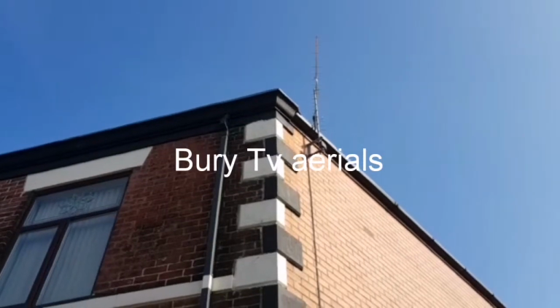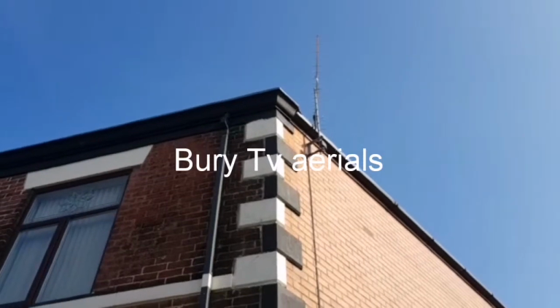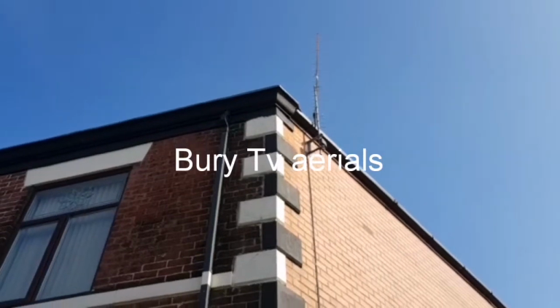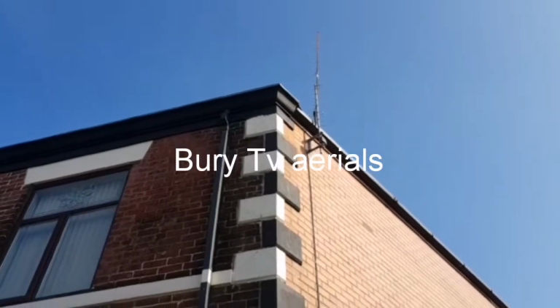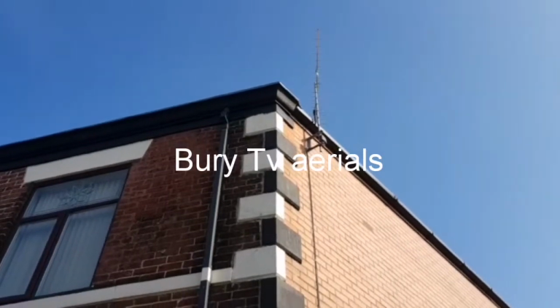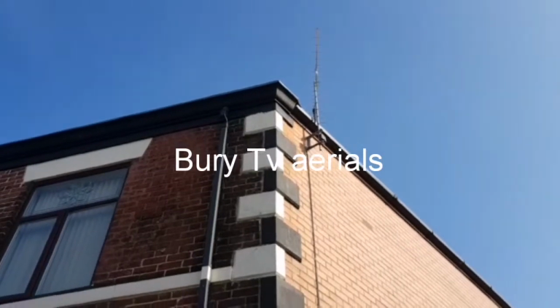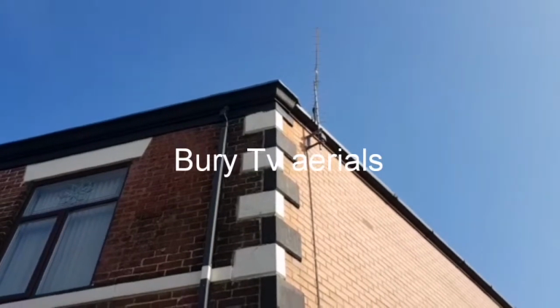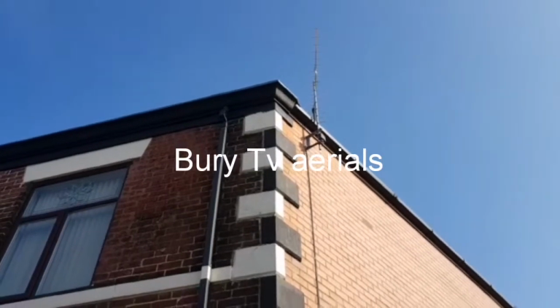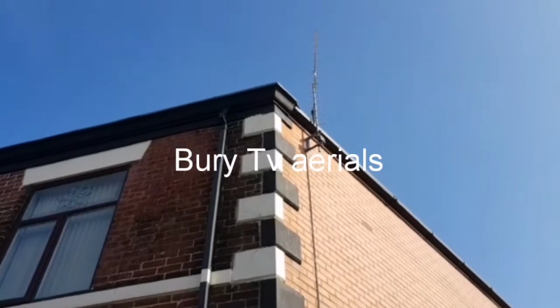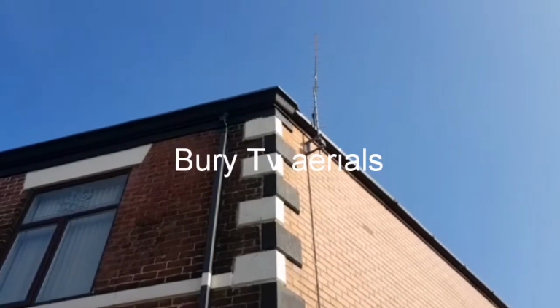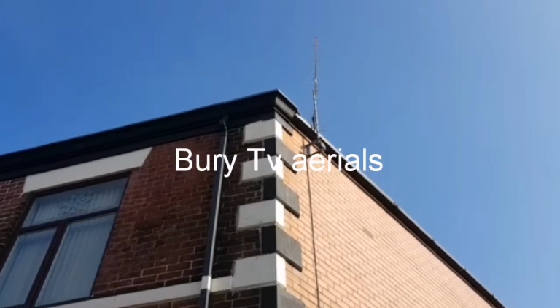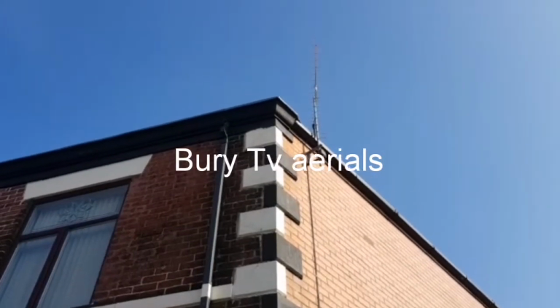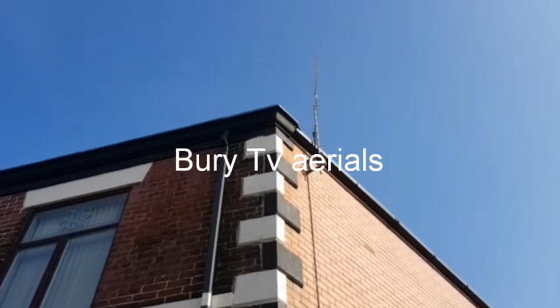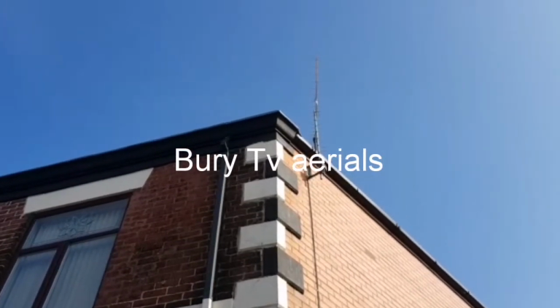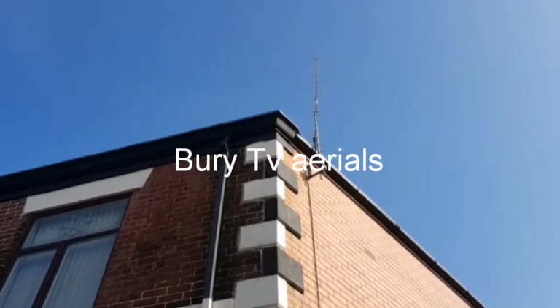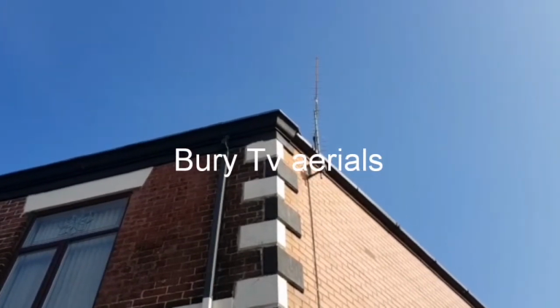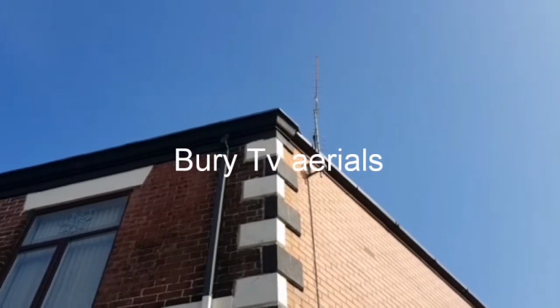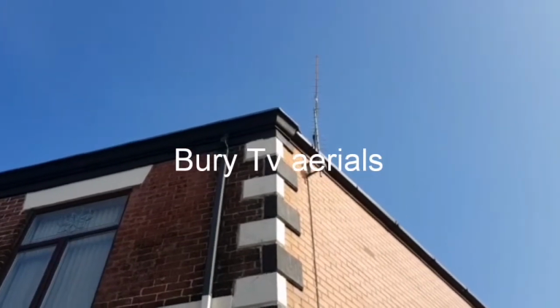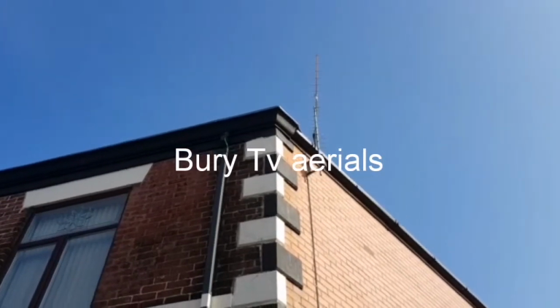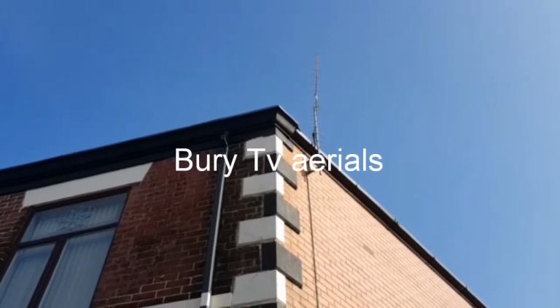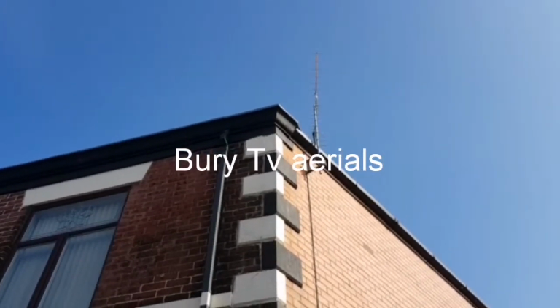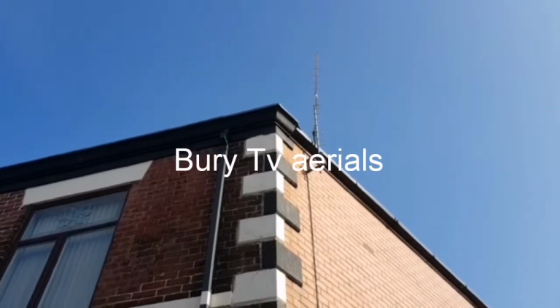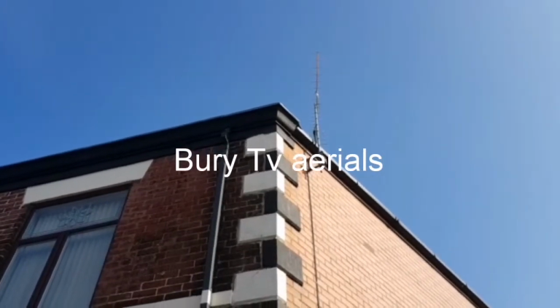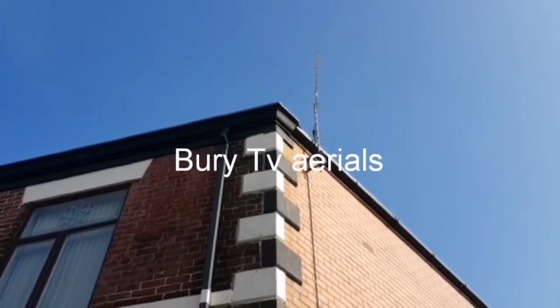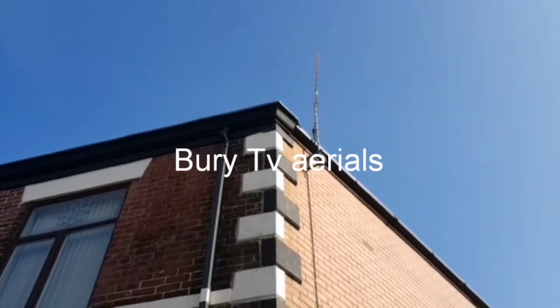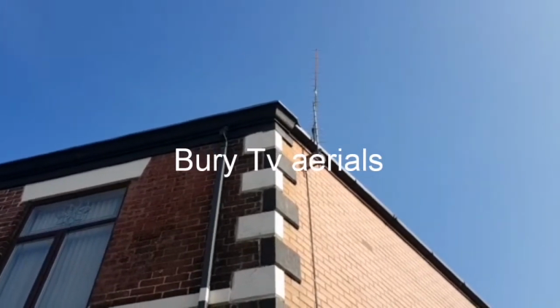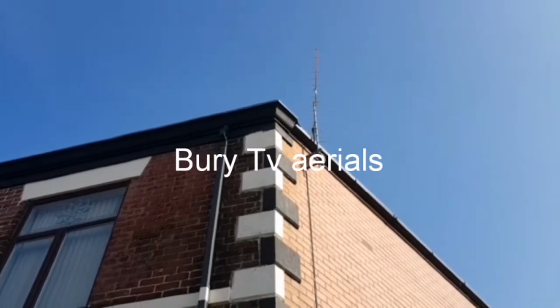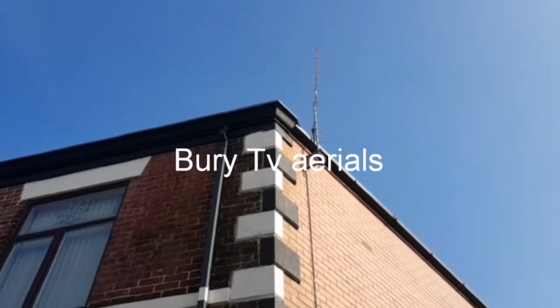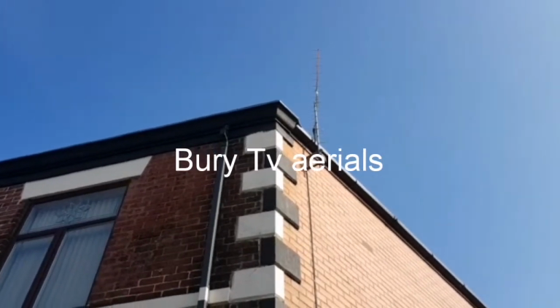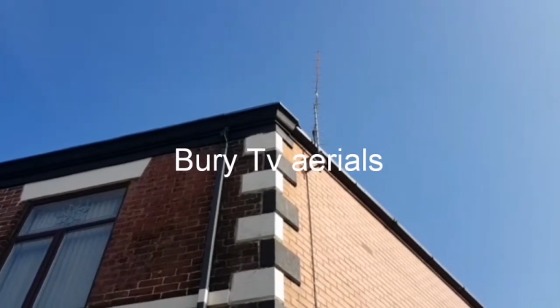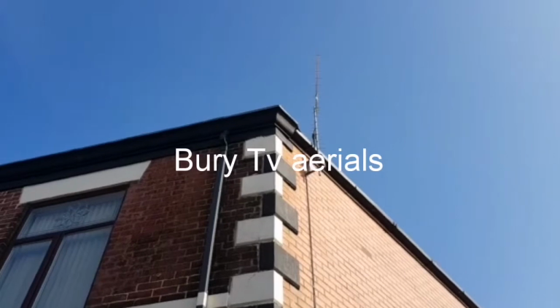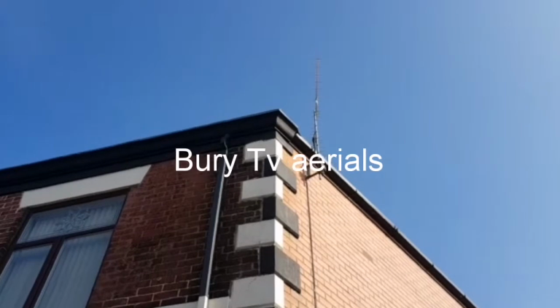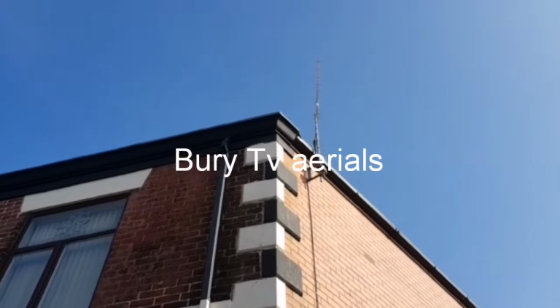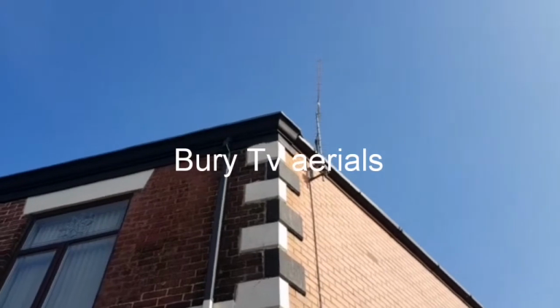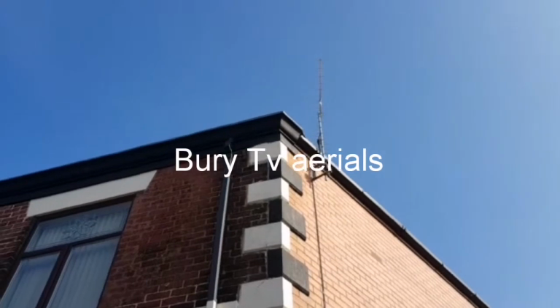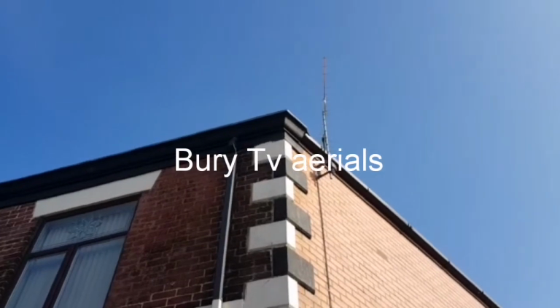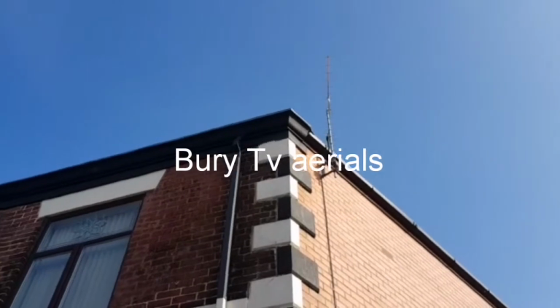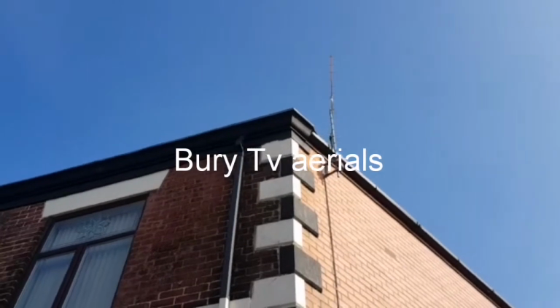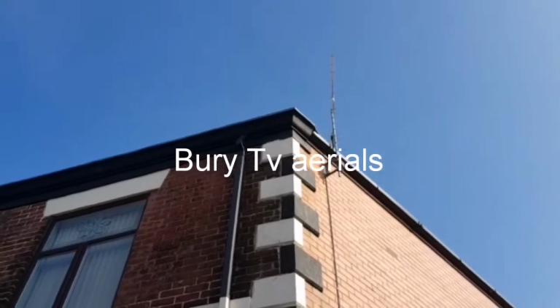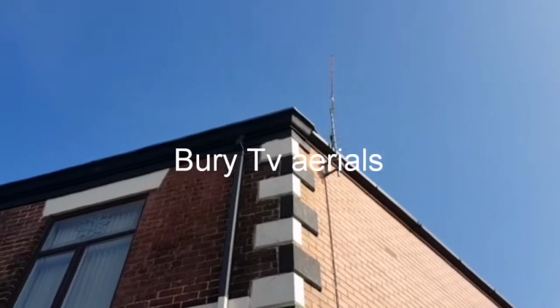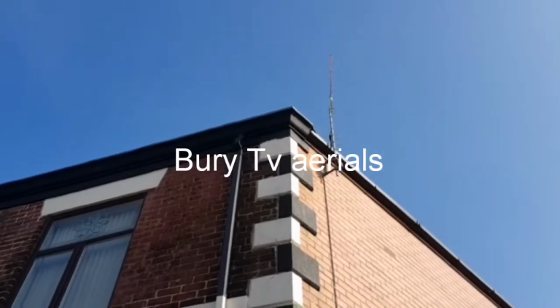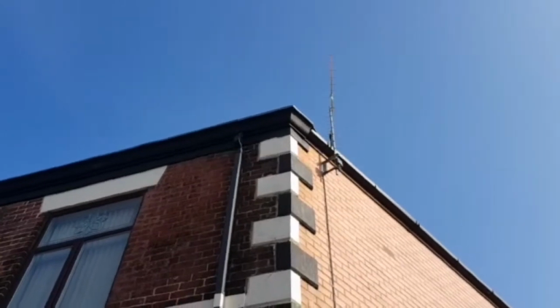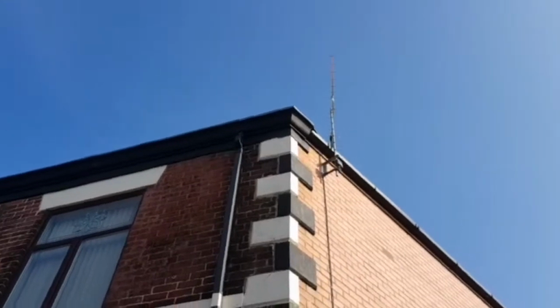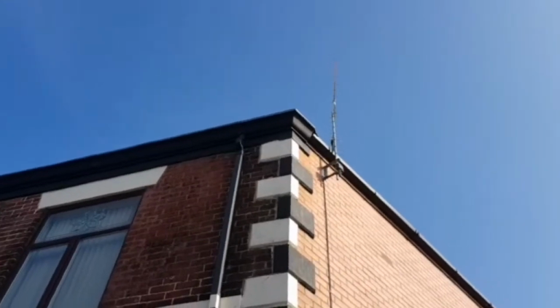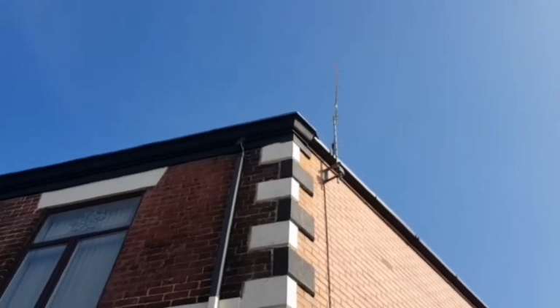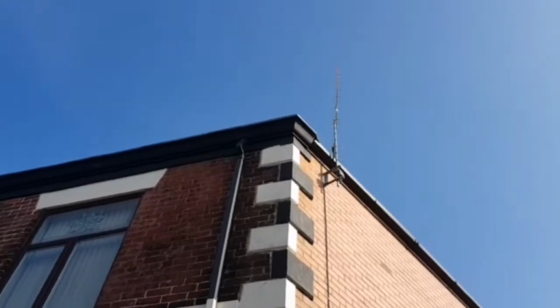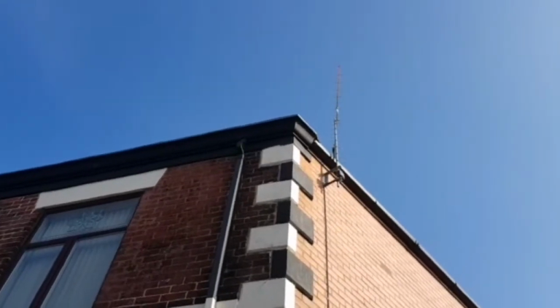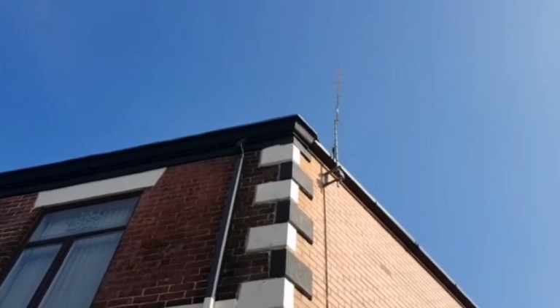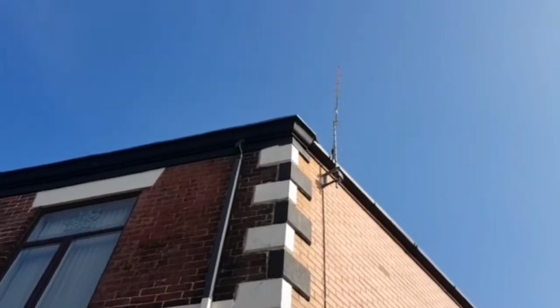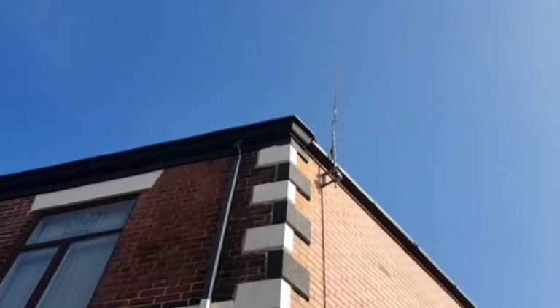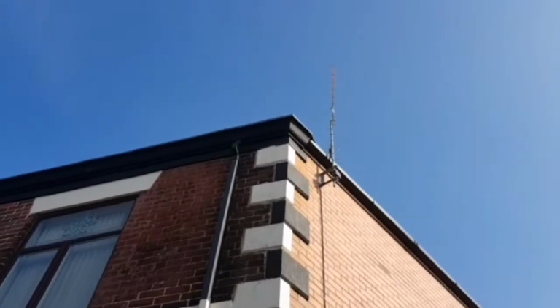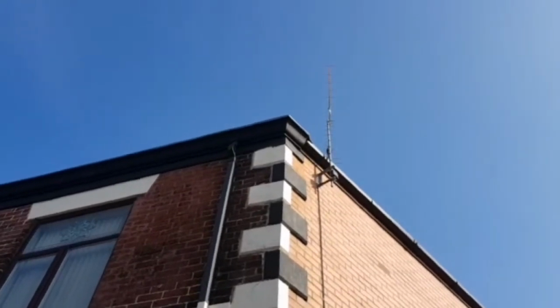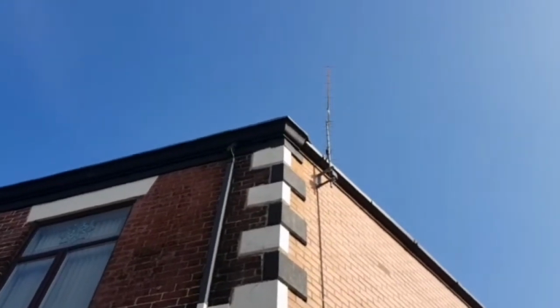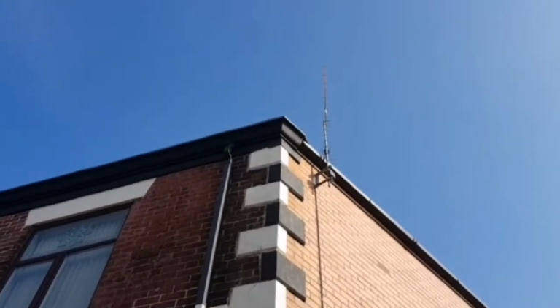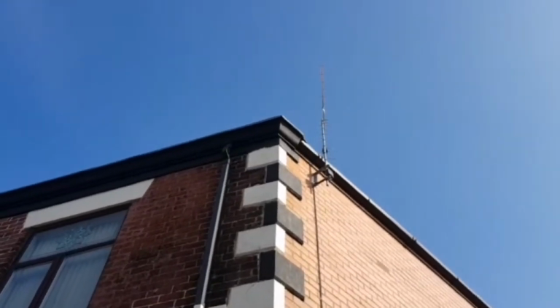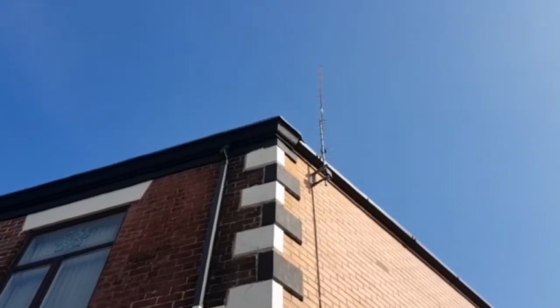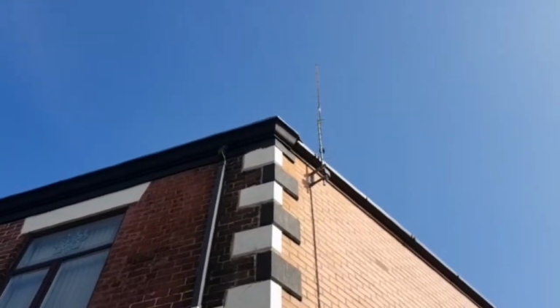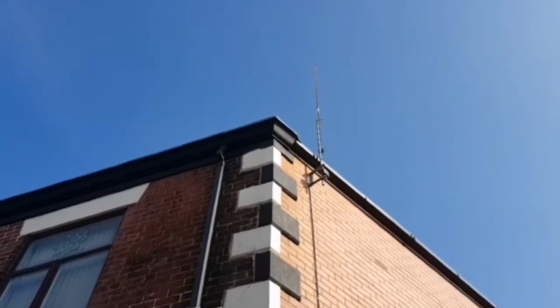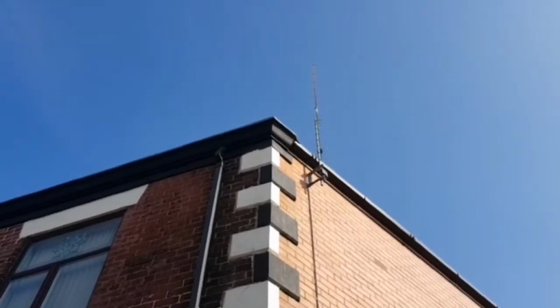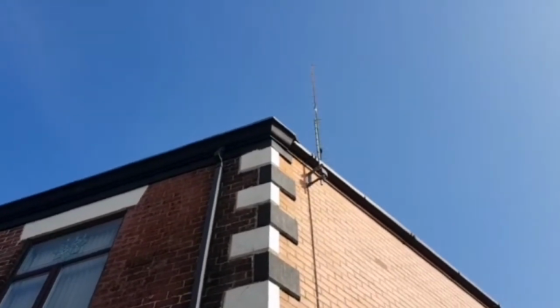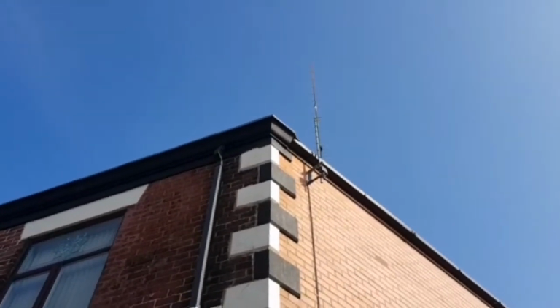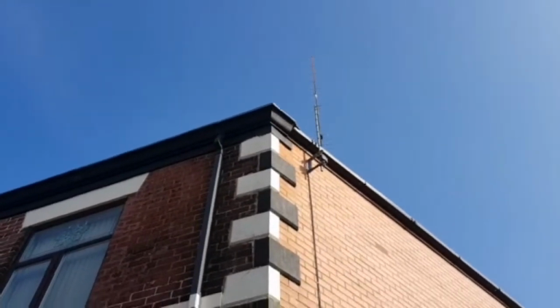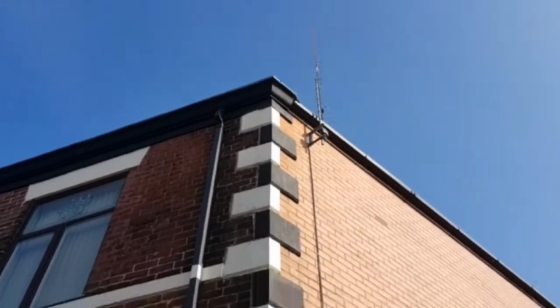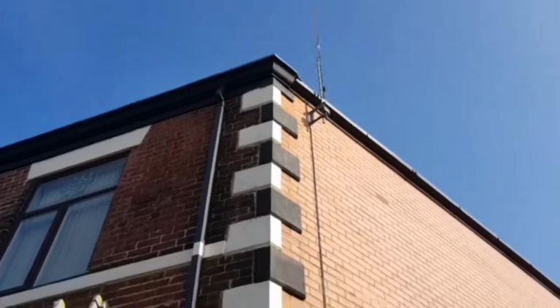Good afternoon, welcome to TVAurials.biz on this nice sunny afternoon. Here we have an MZi20 element aerial with a two-way splitter.